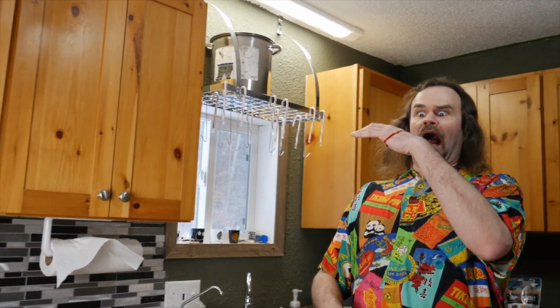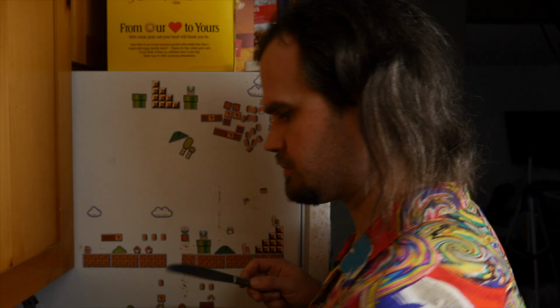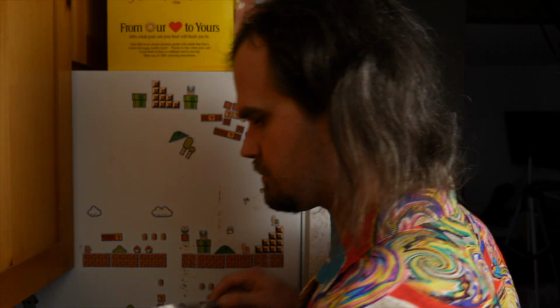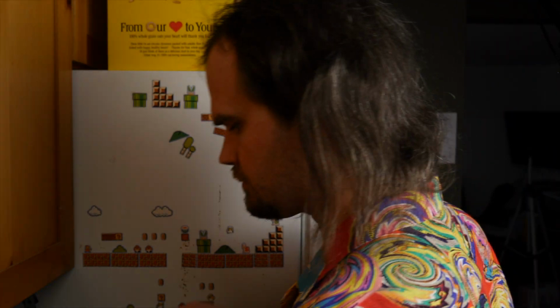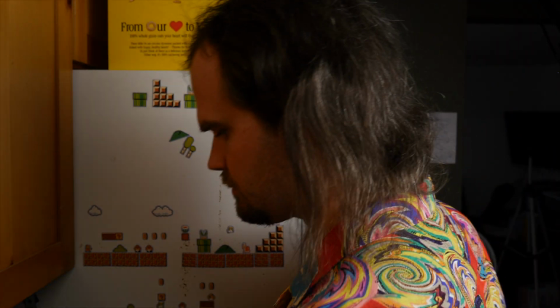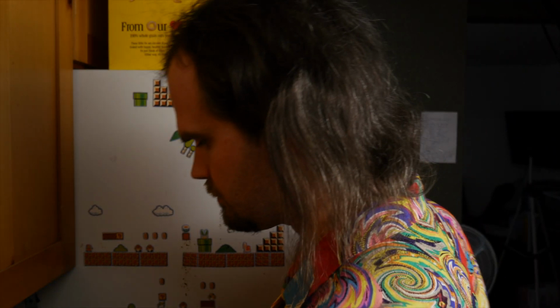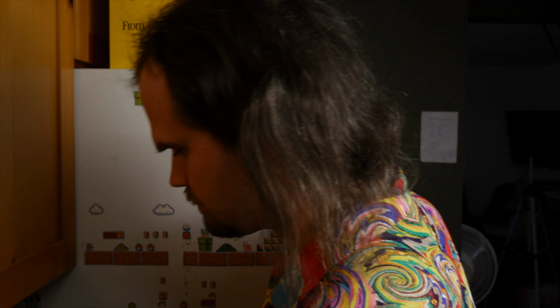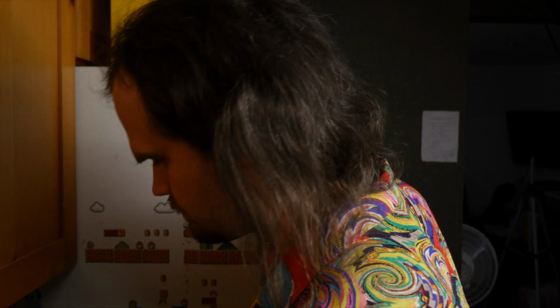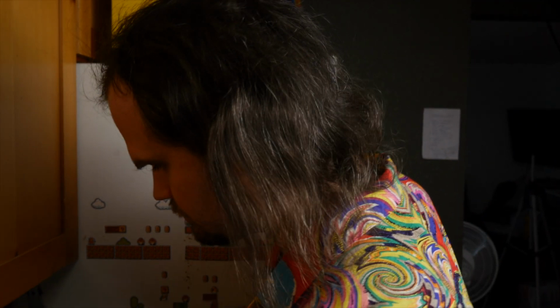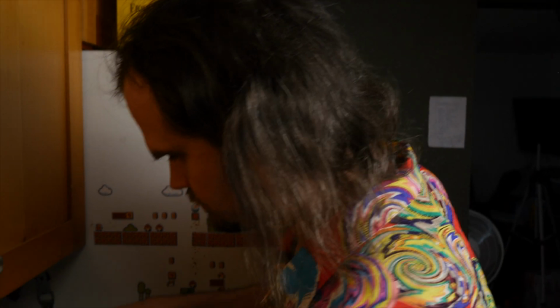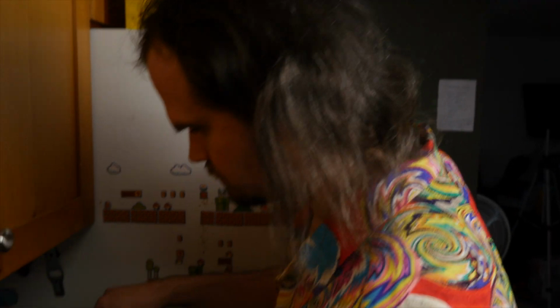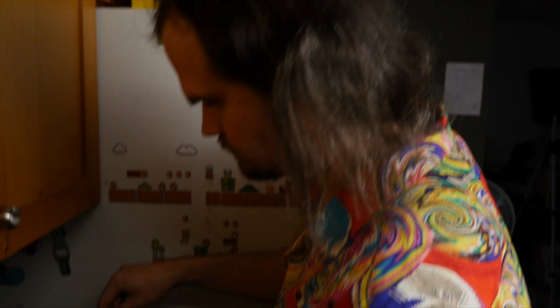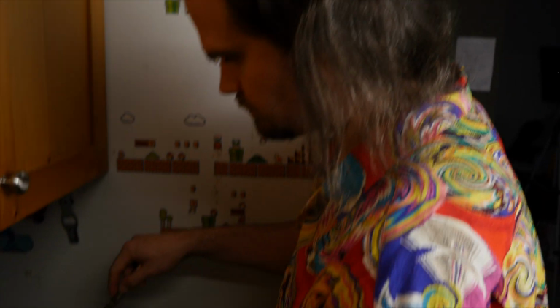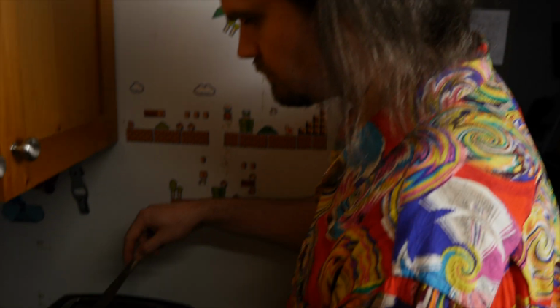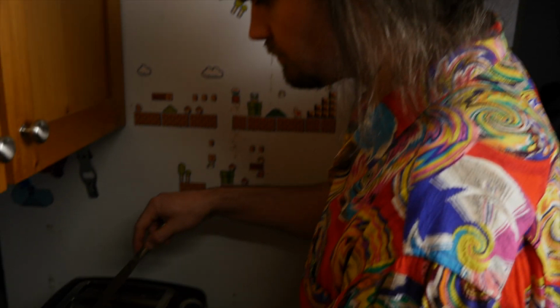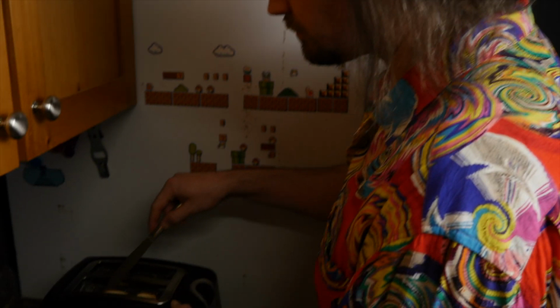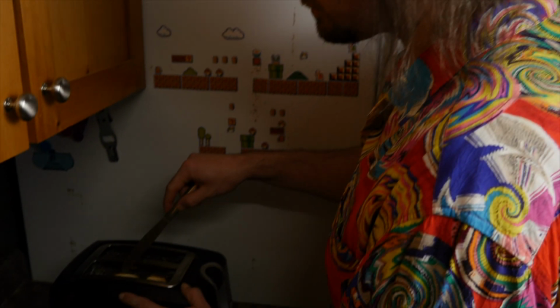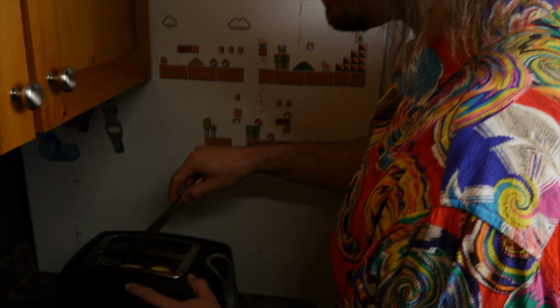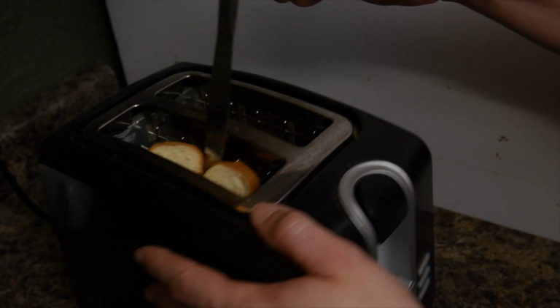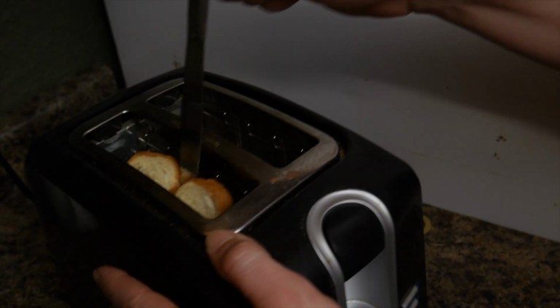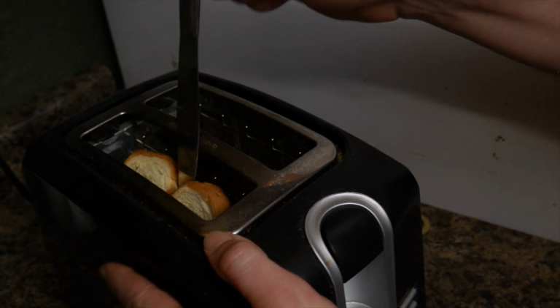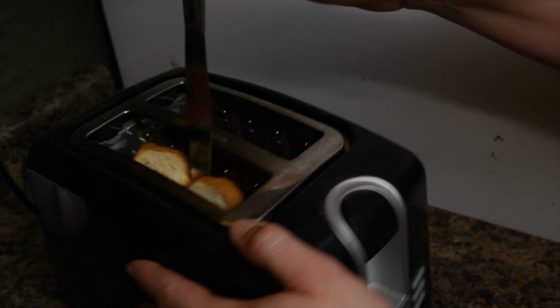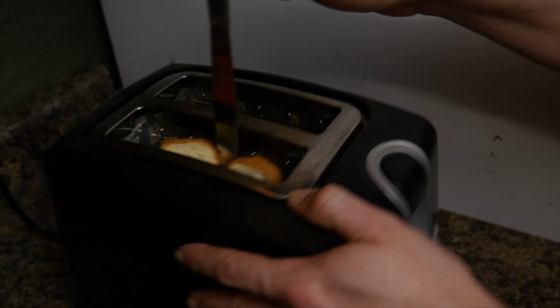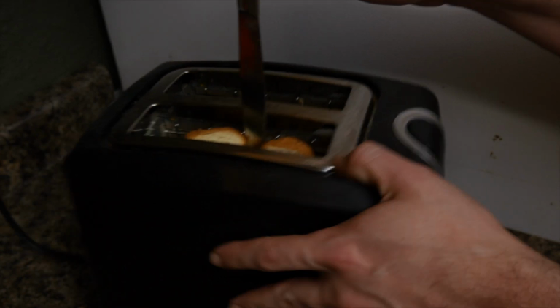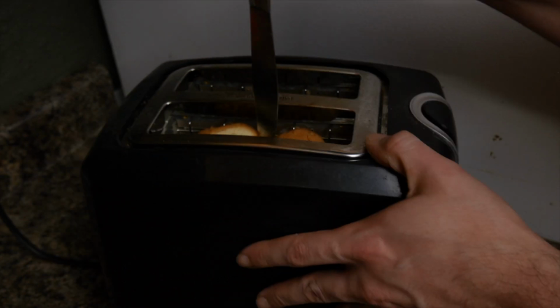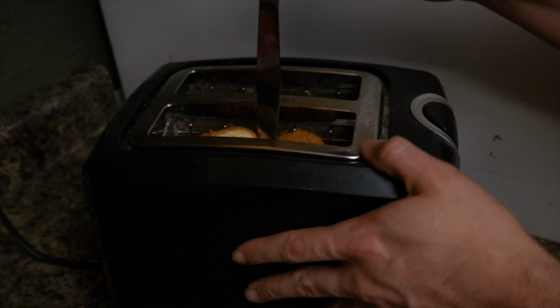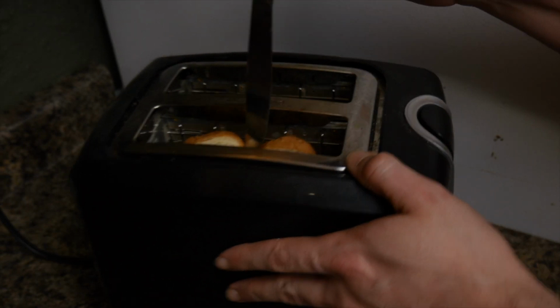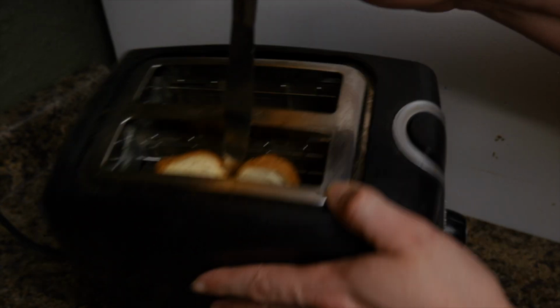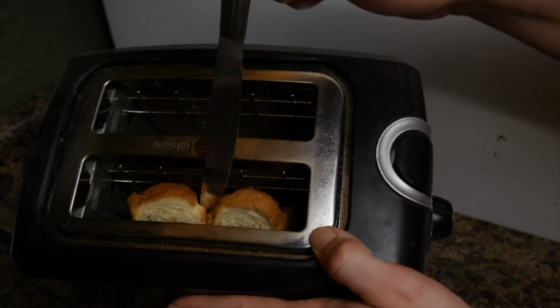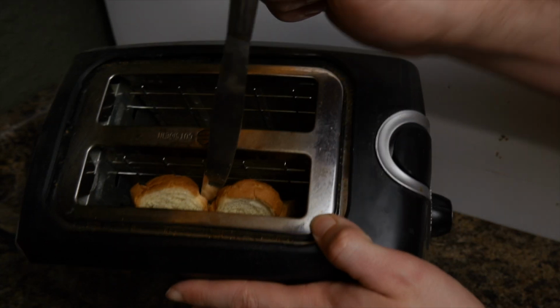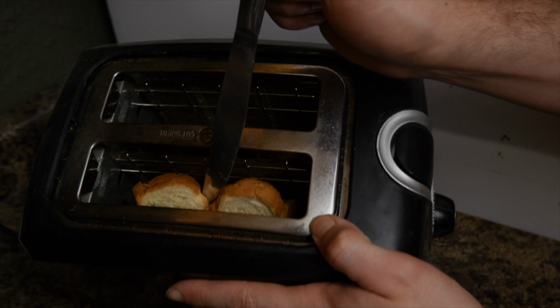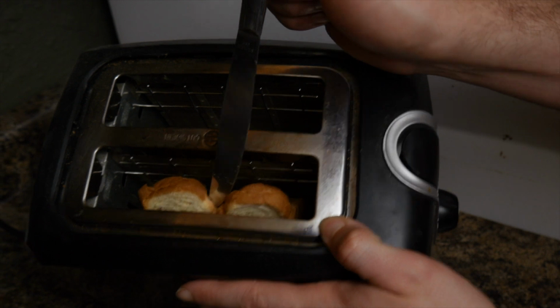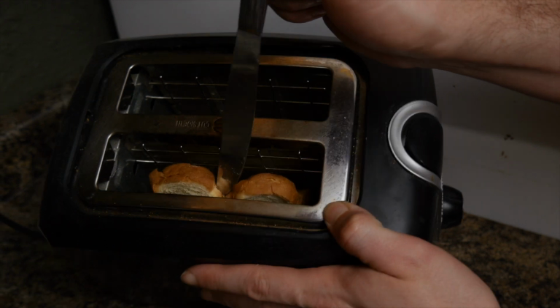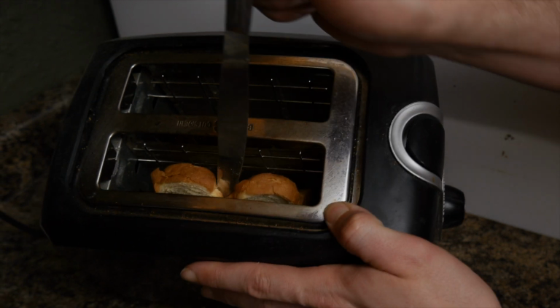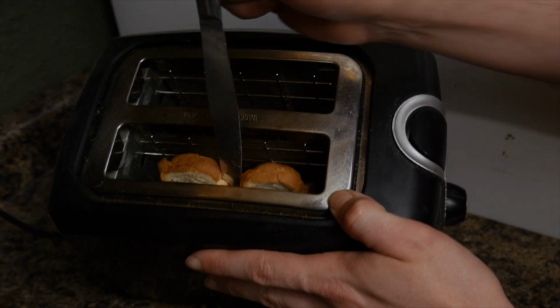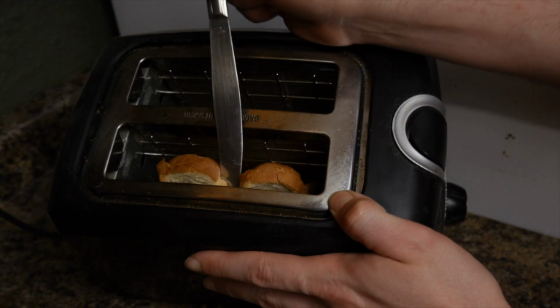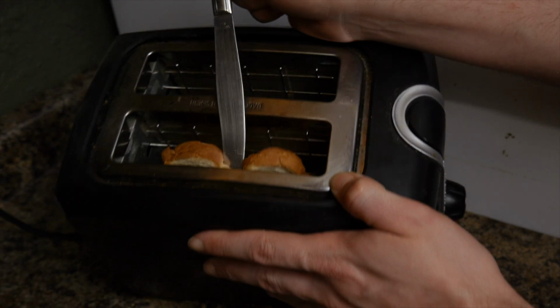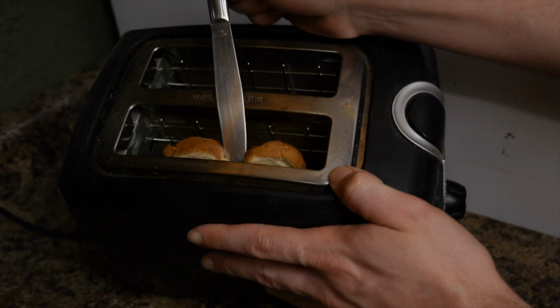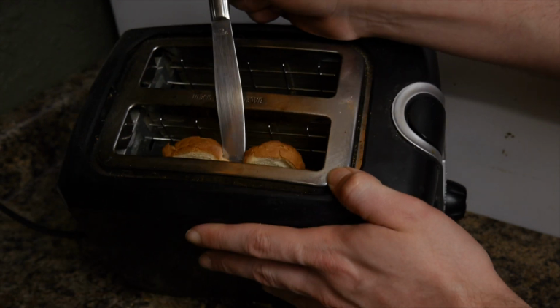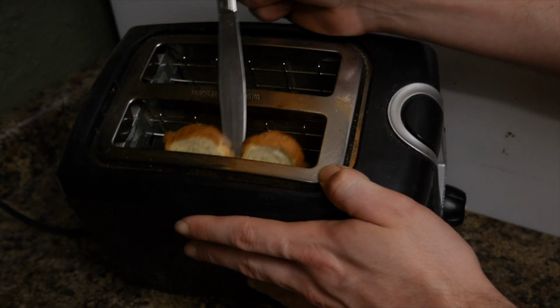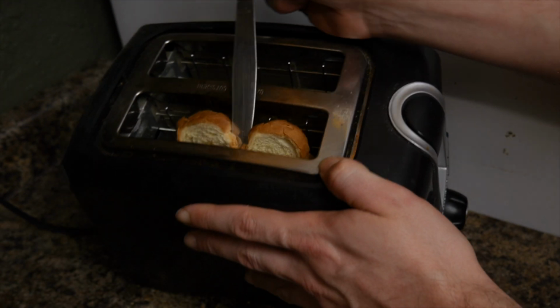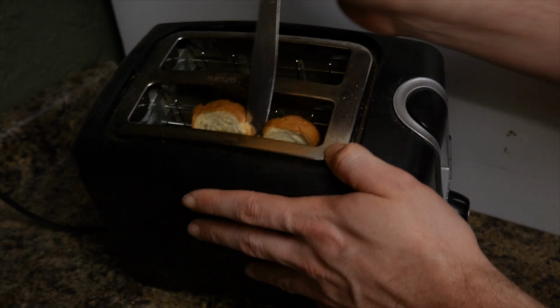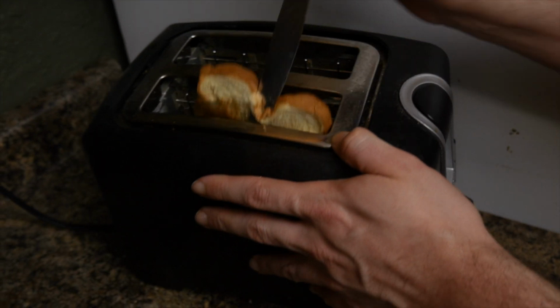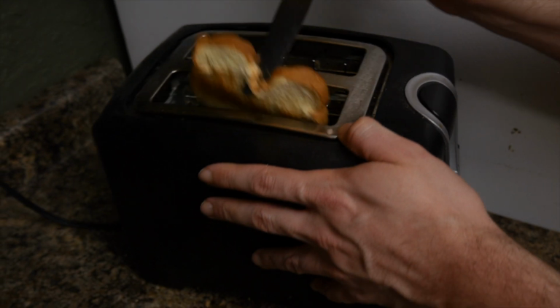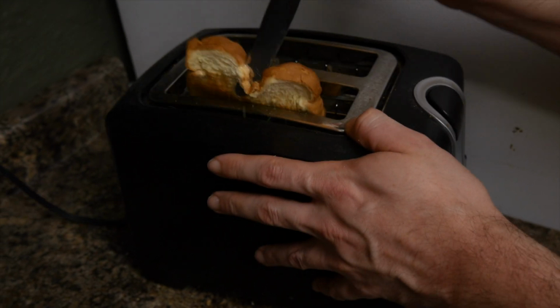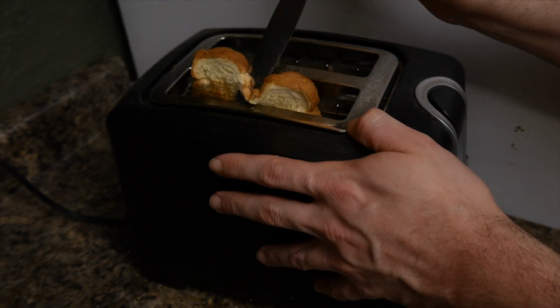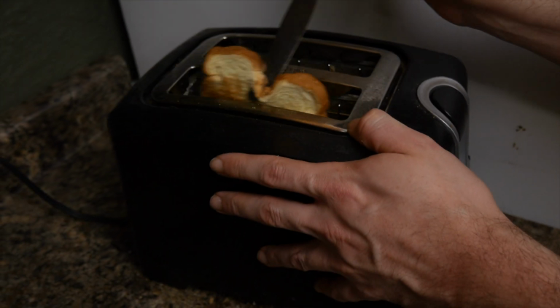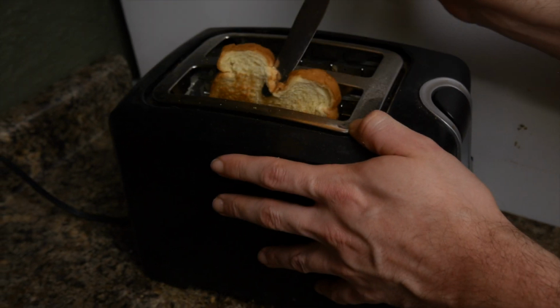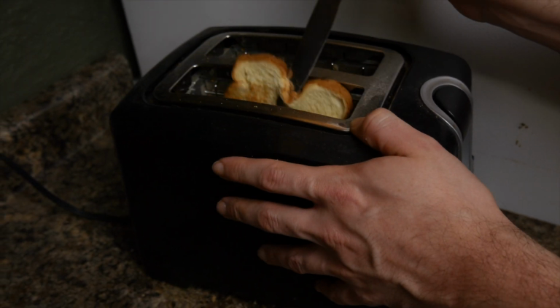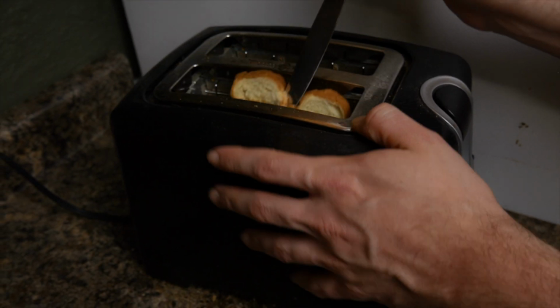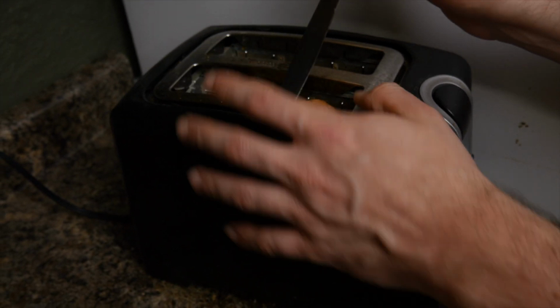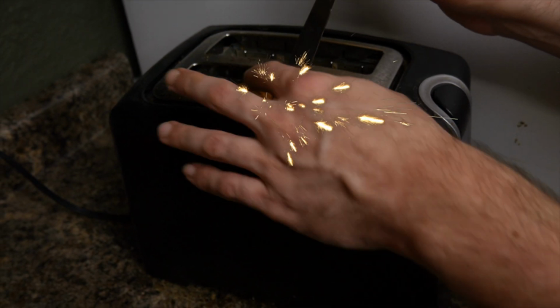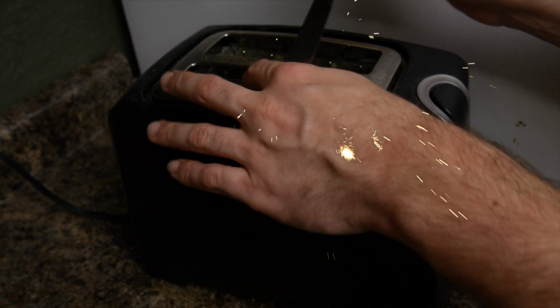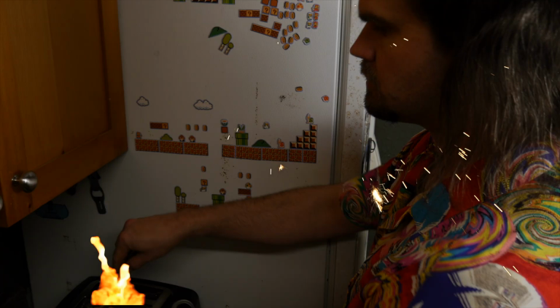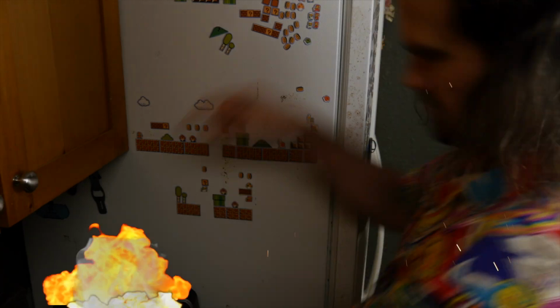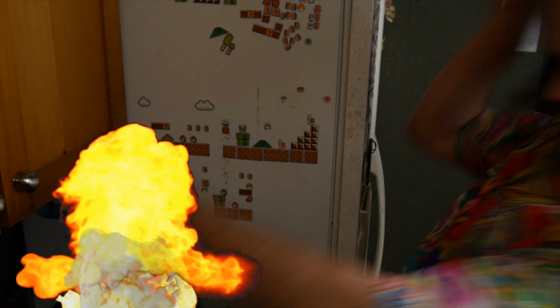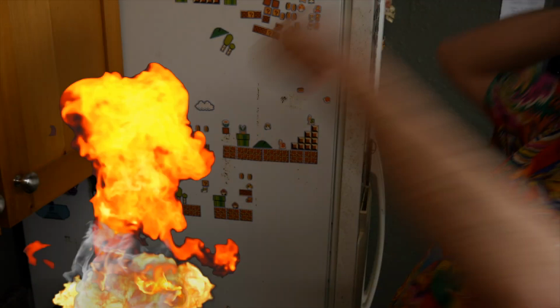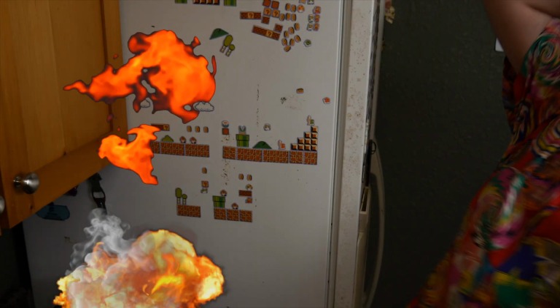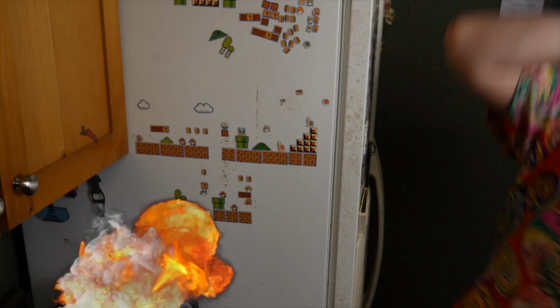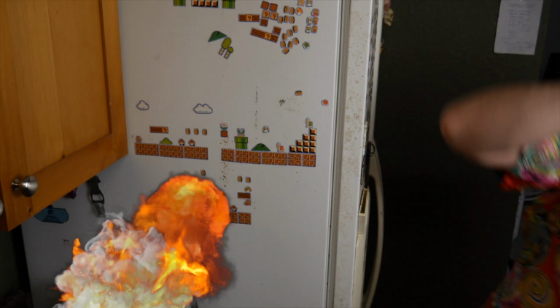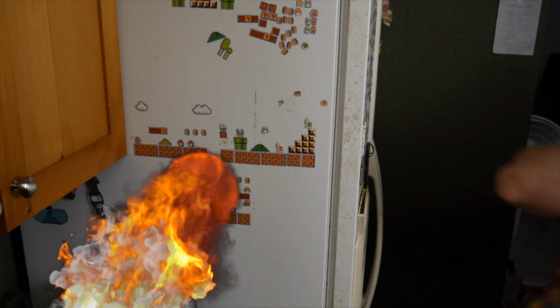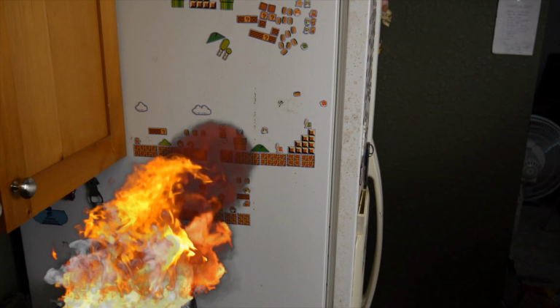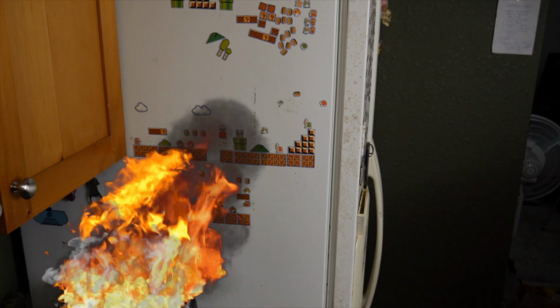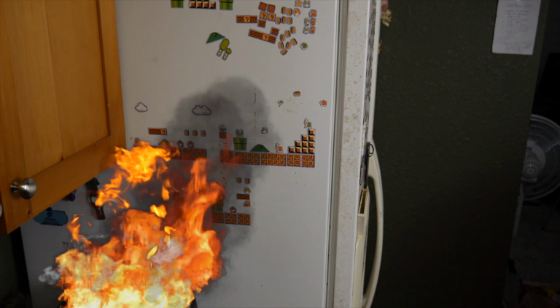When digging out a jammed piece of toast from the toaster, remember to unplug the dang thing. That way, you don't end up toasted yourself.